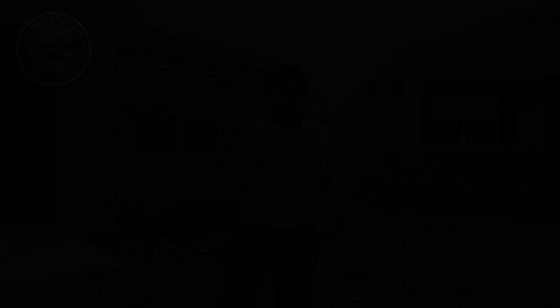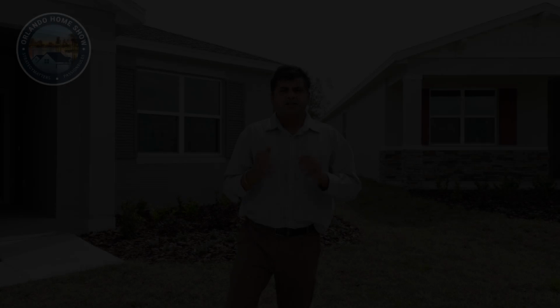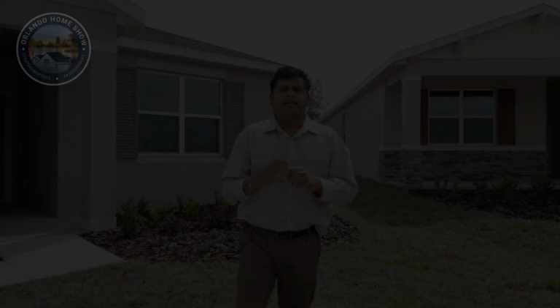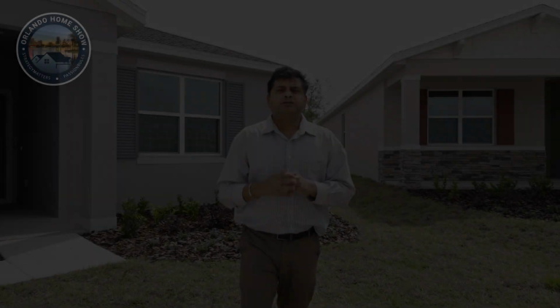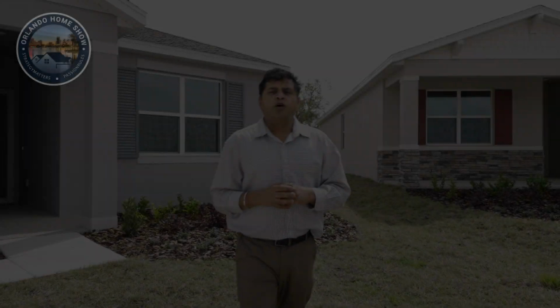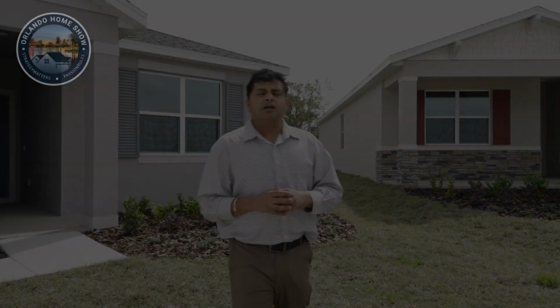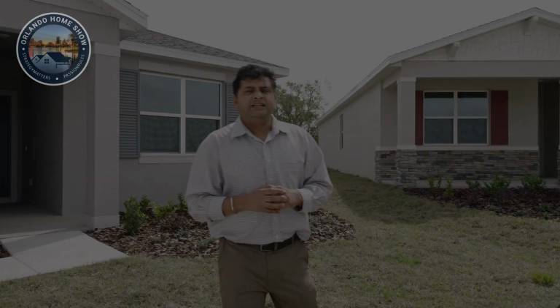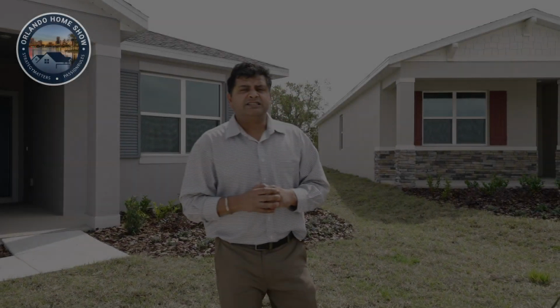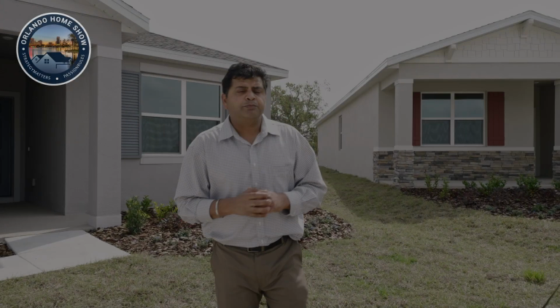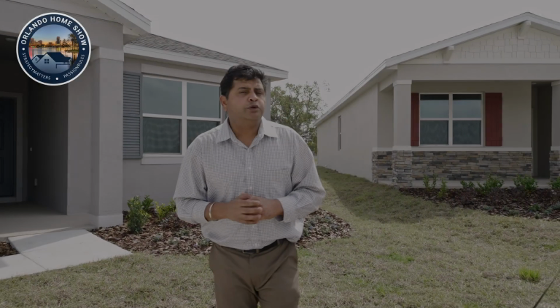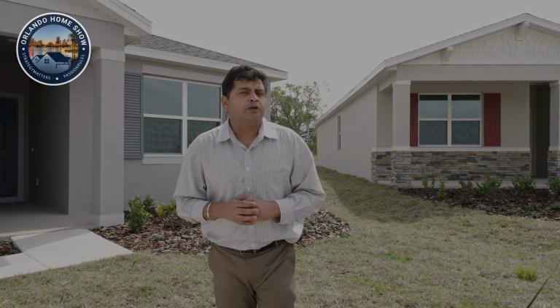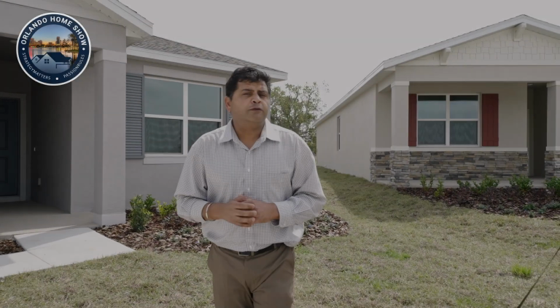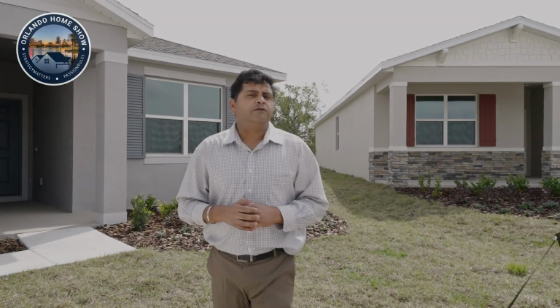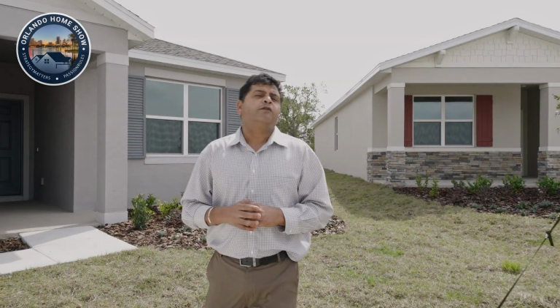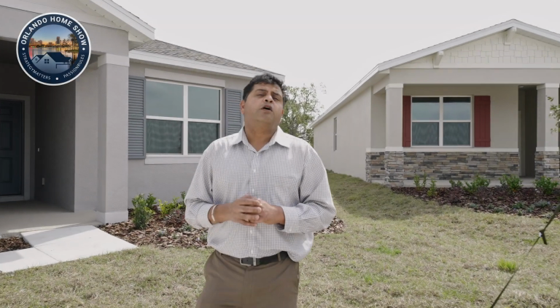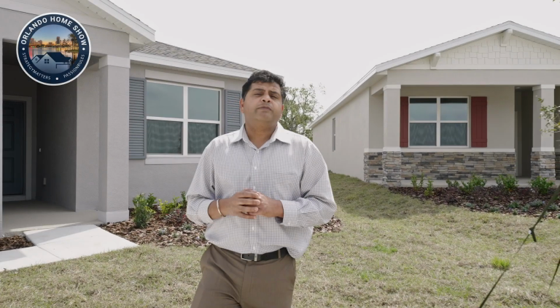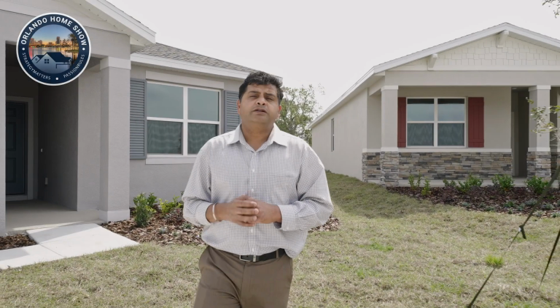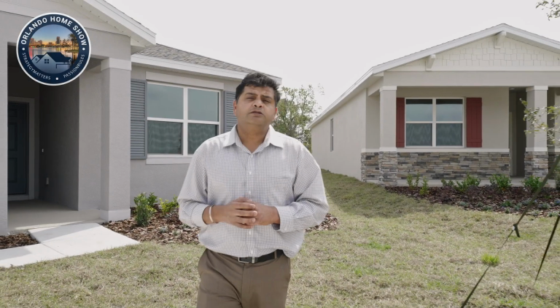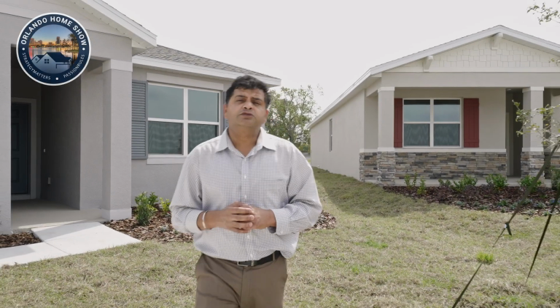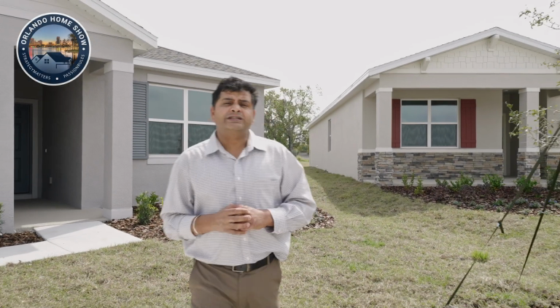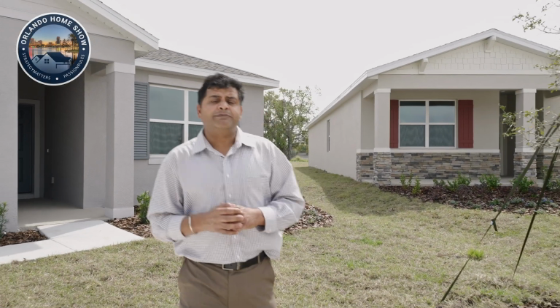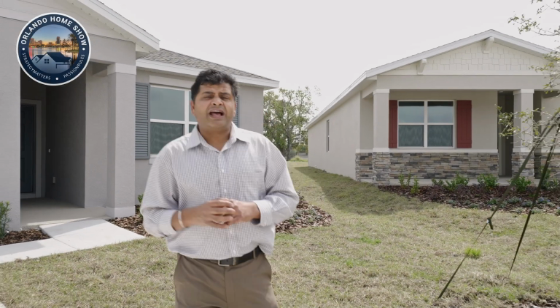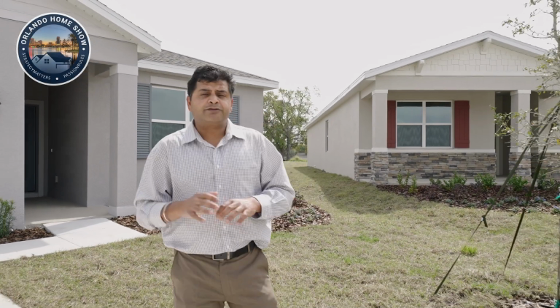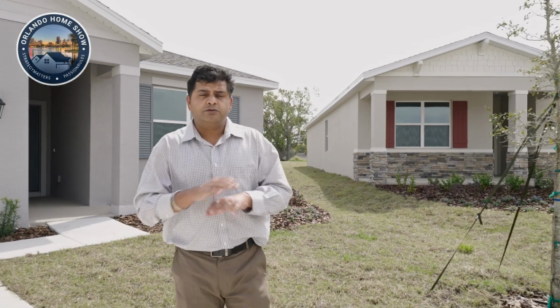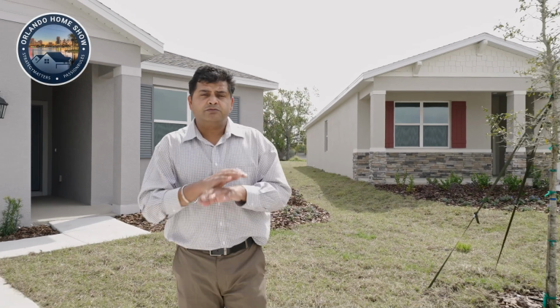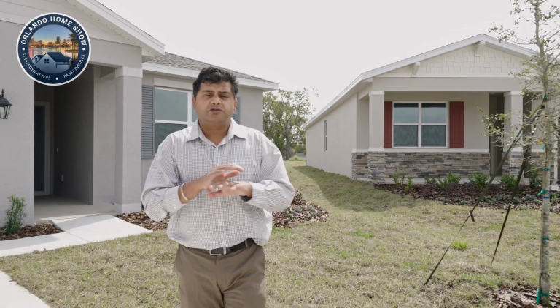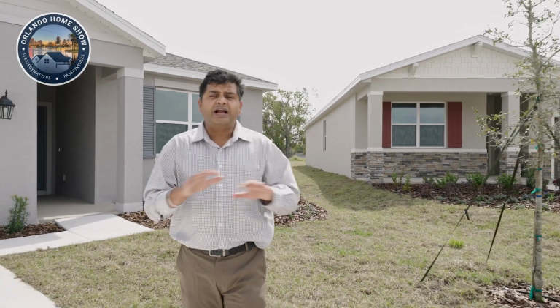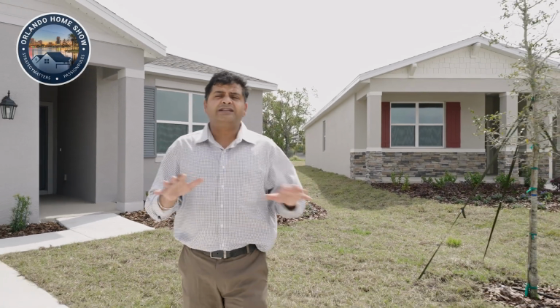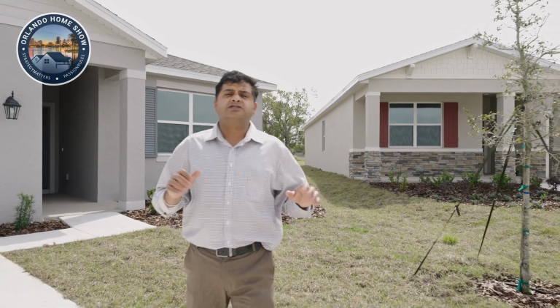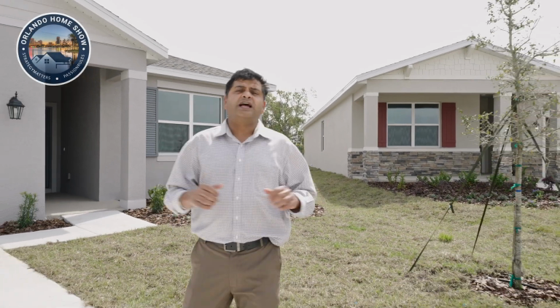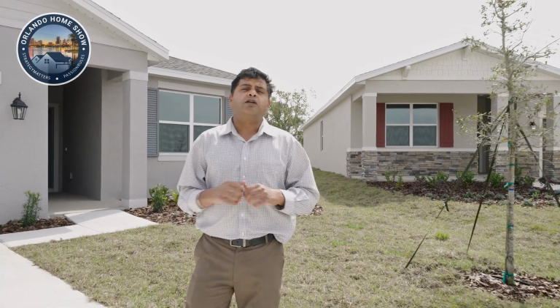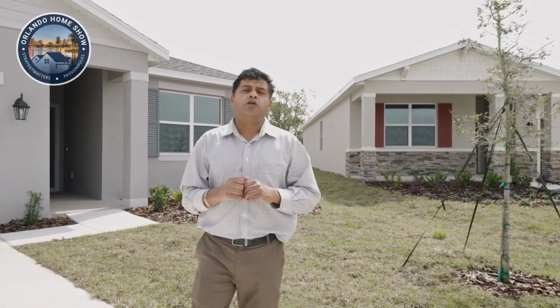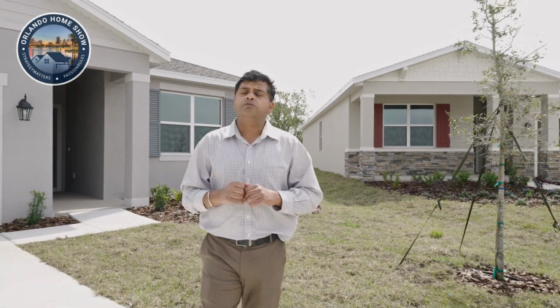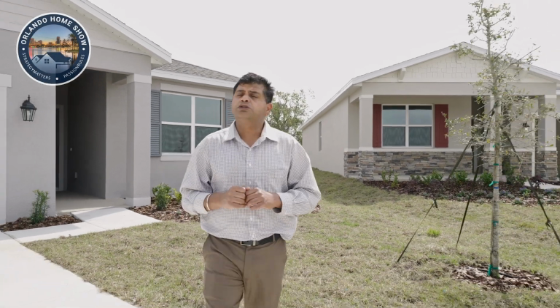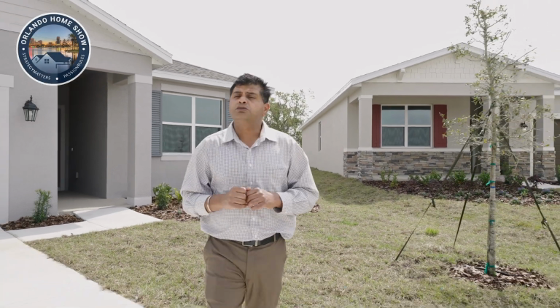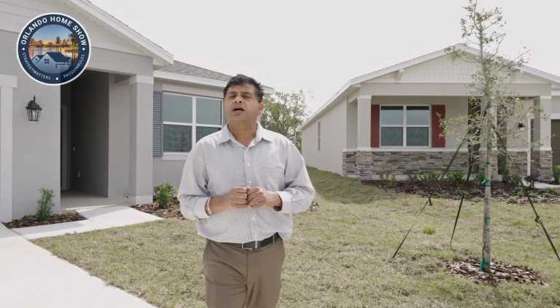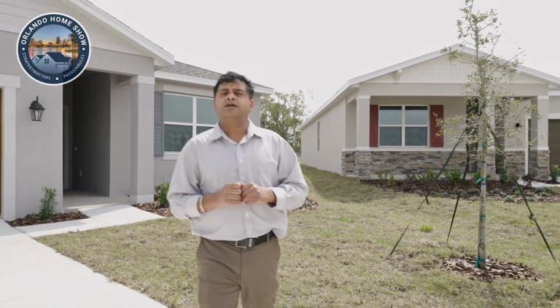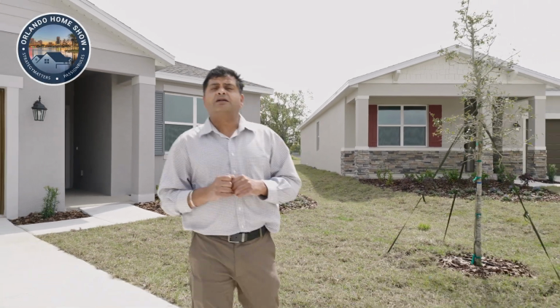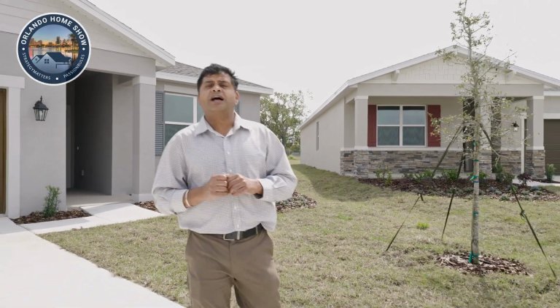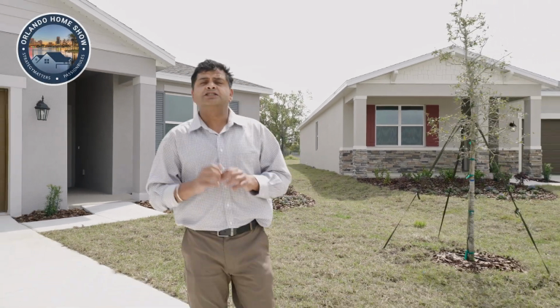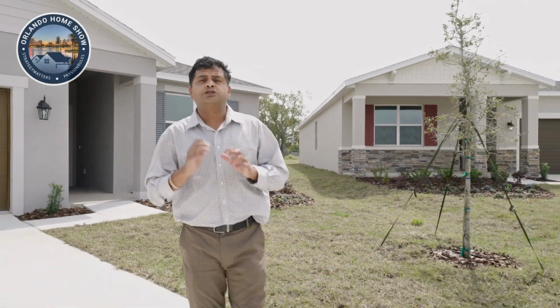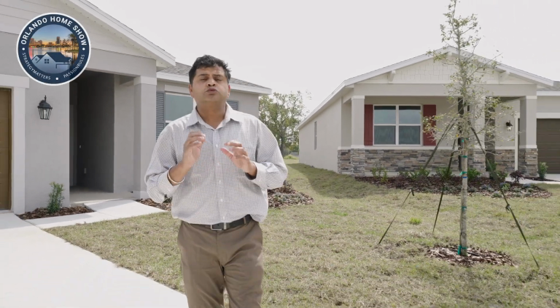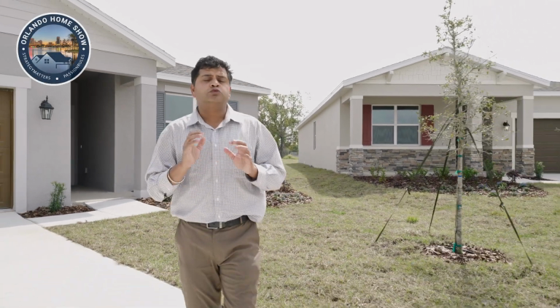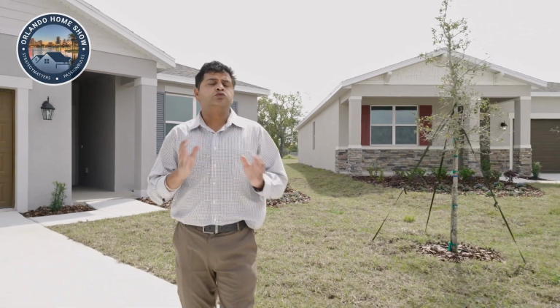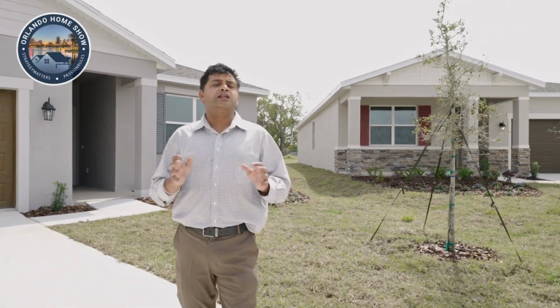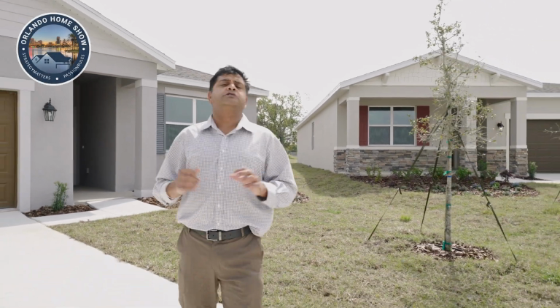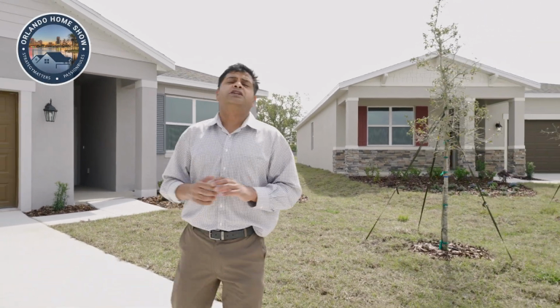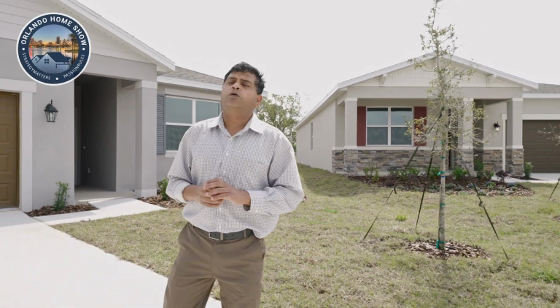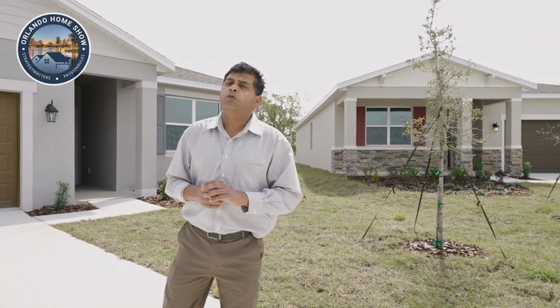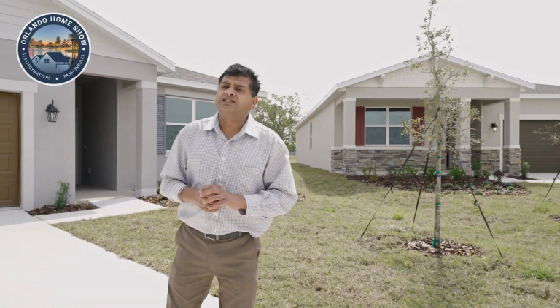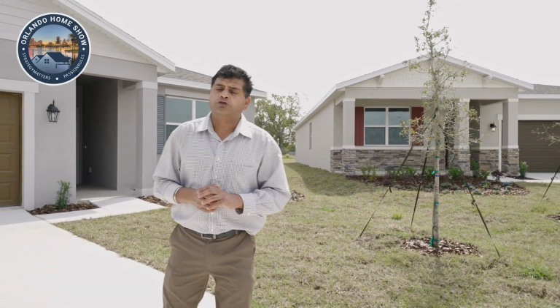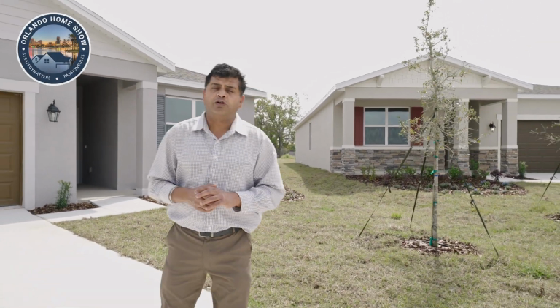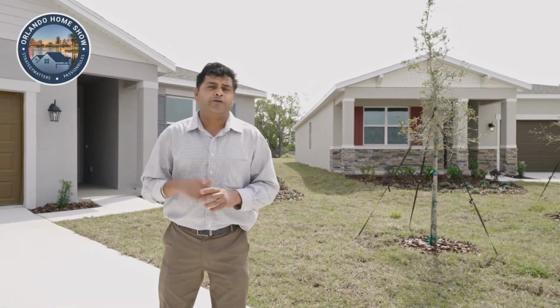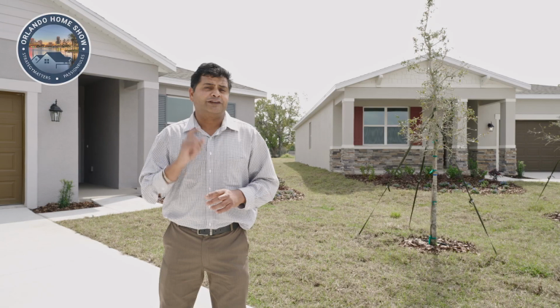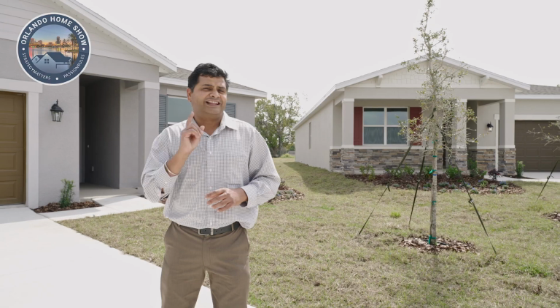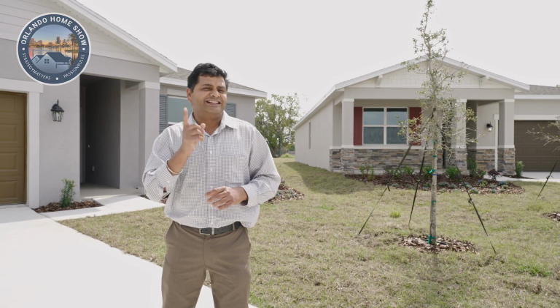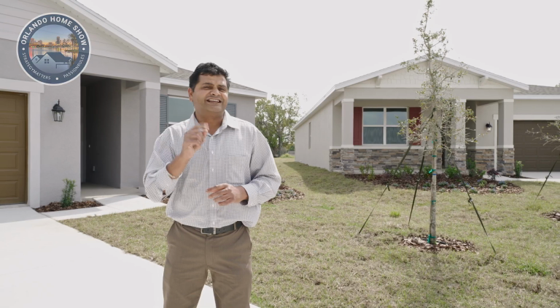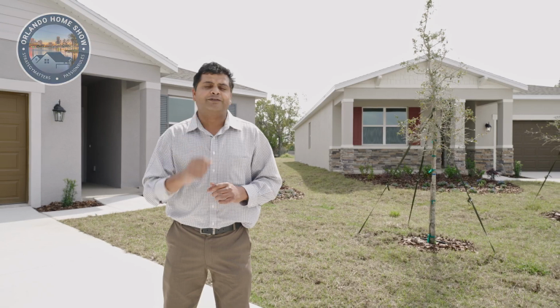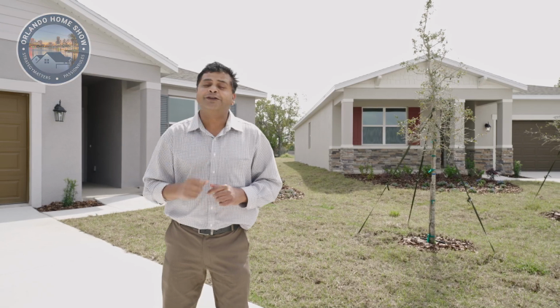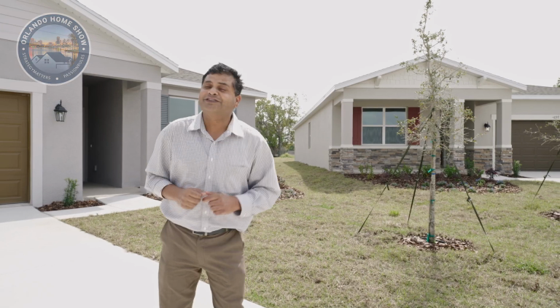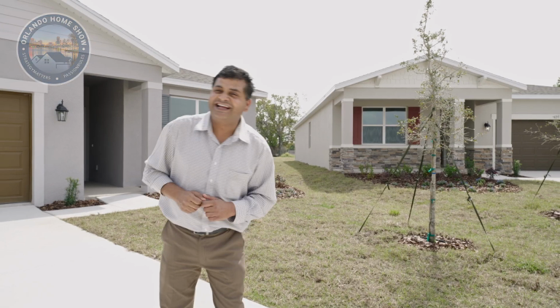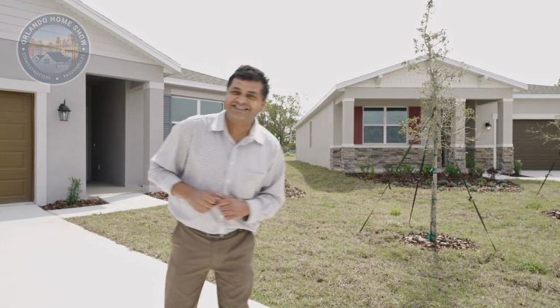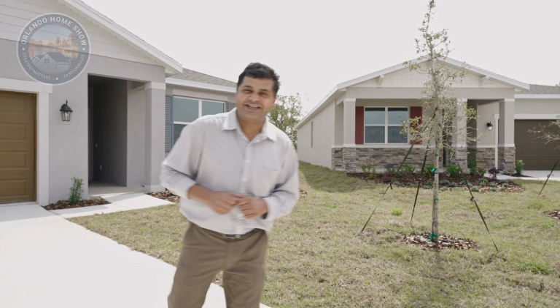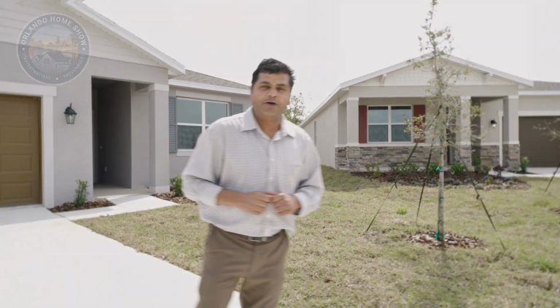Today's model is a beautiful four bedrooms, three bathroom, ranch-style home, two-car garage, 2001 square foot. Let's have a look. Let's go.